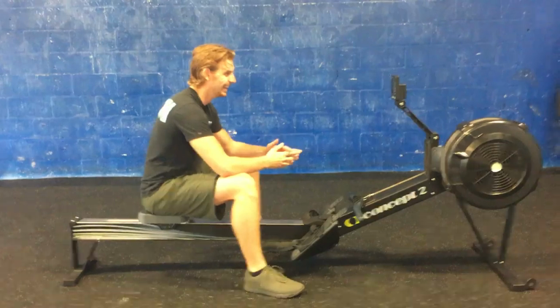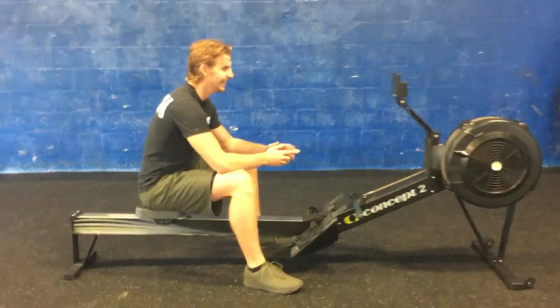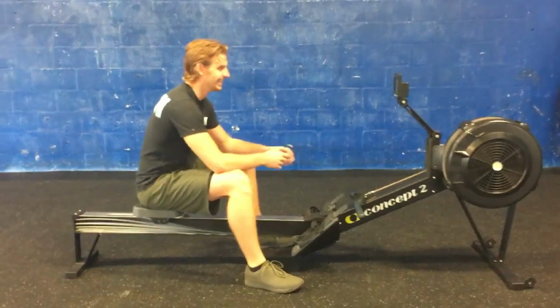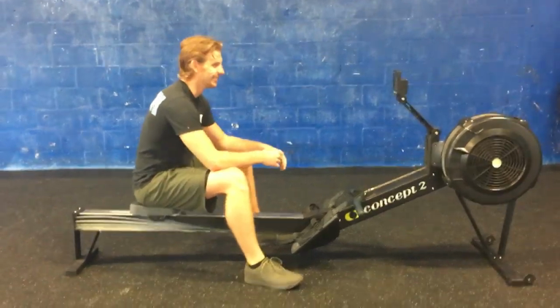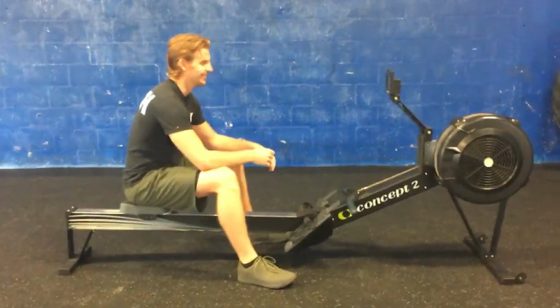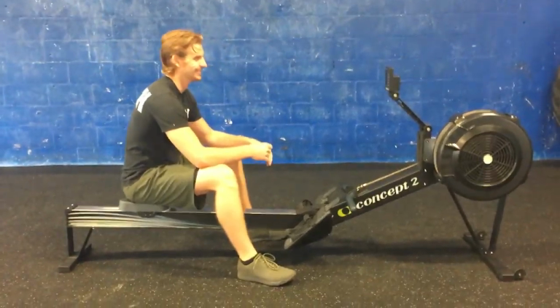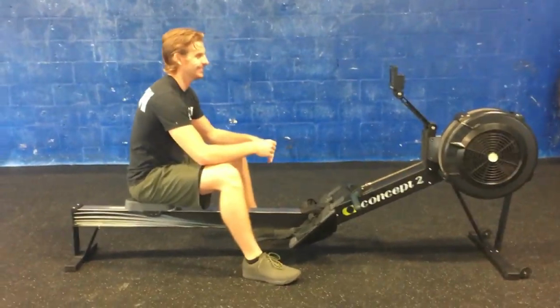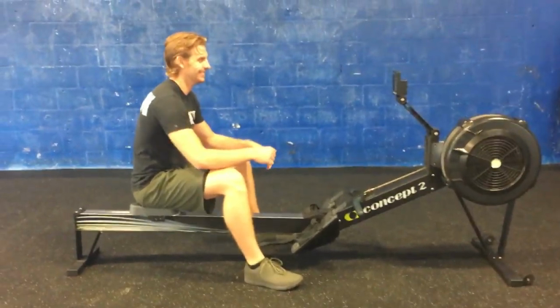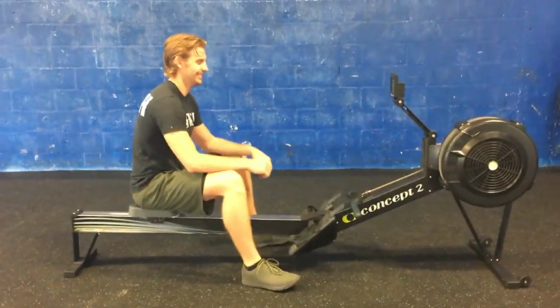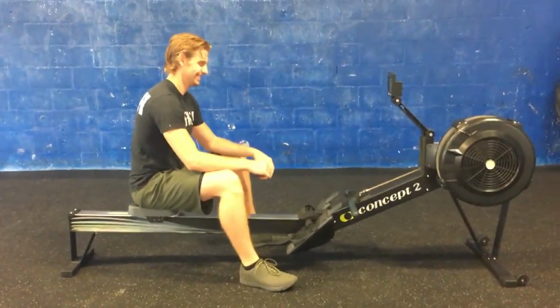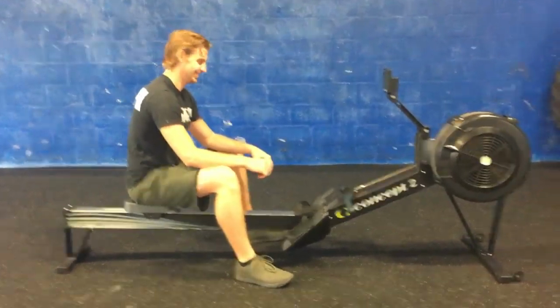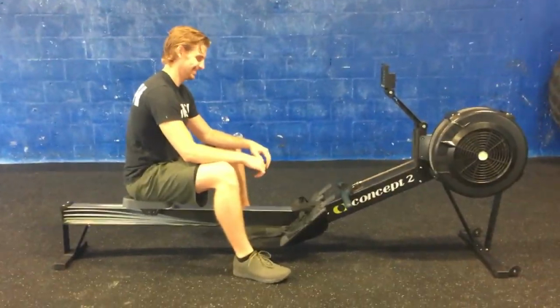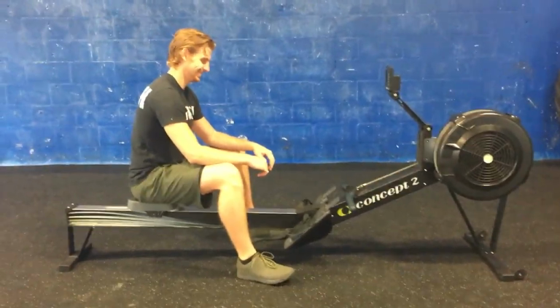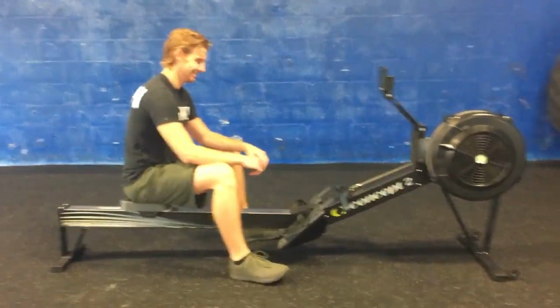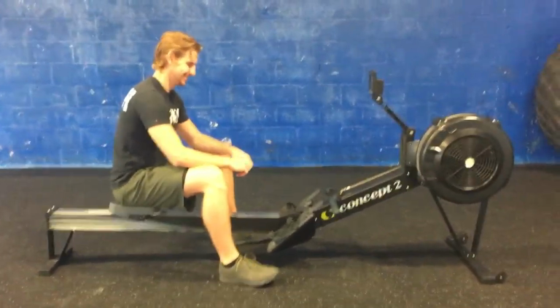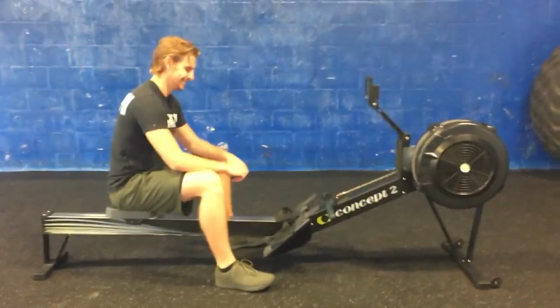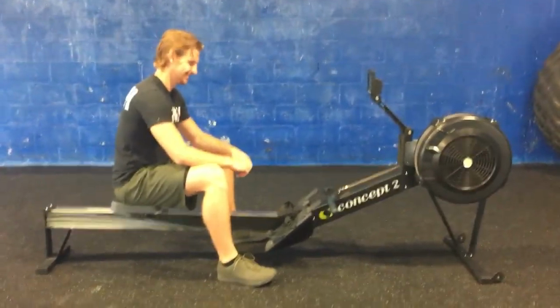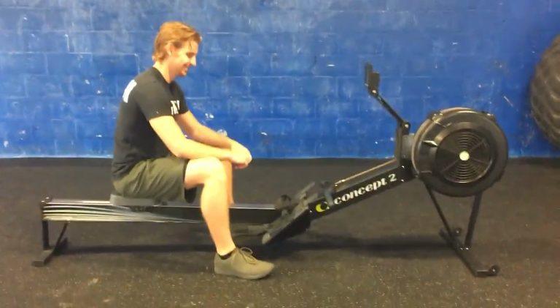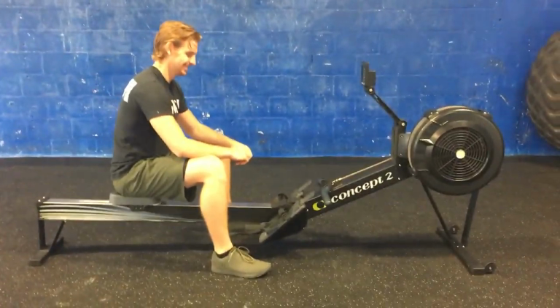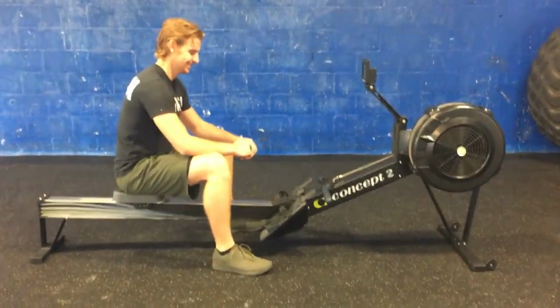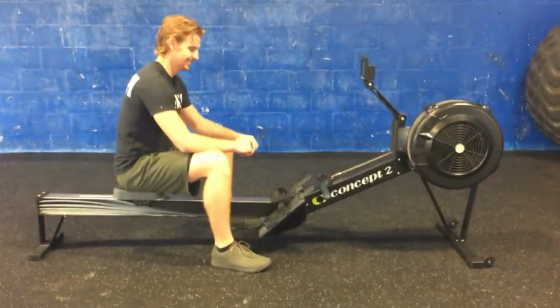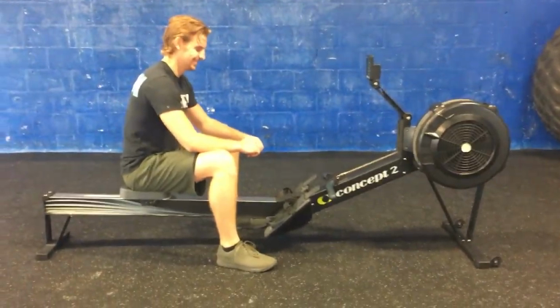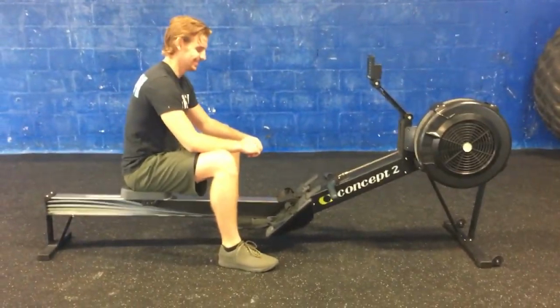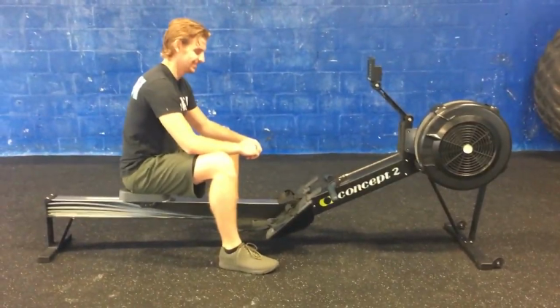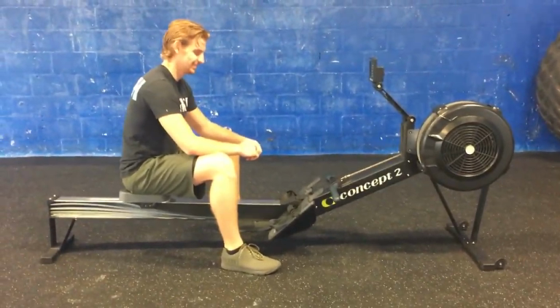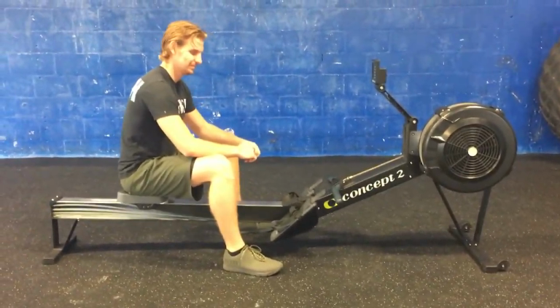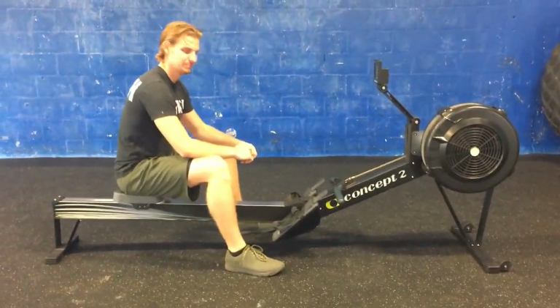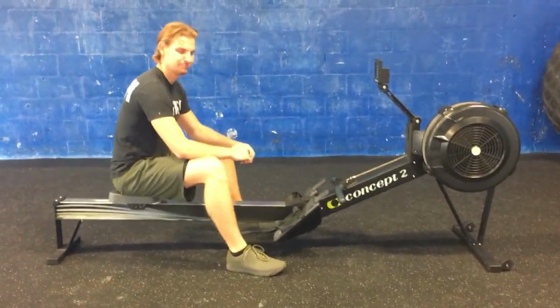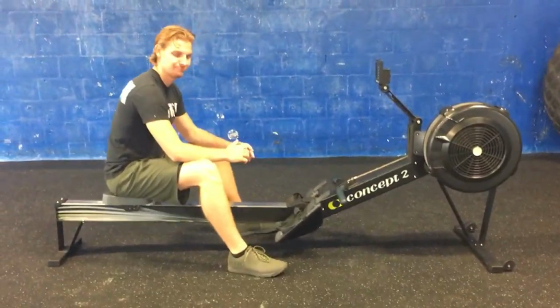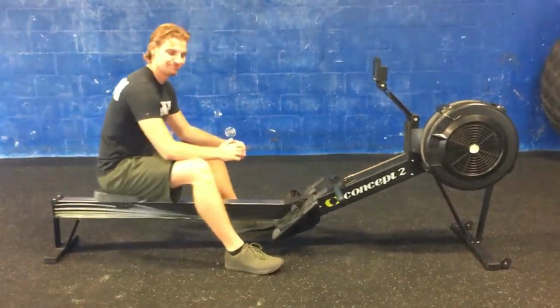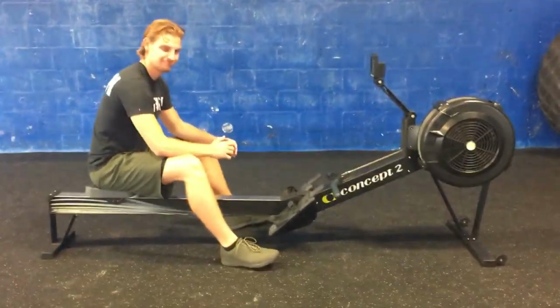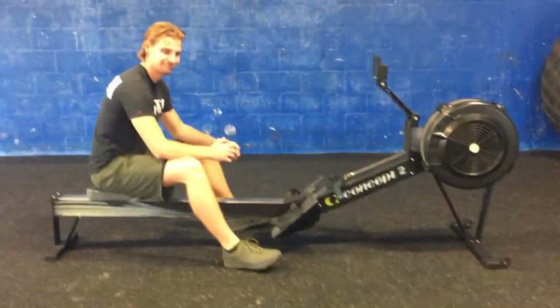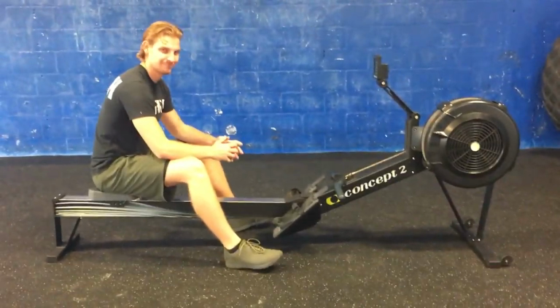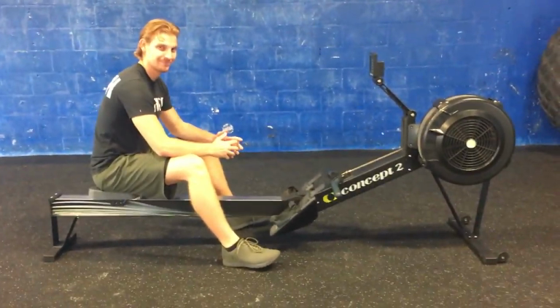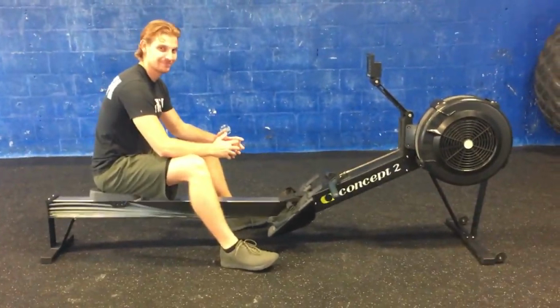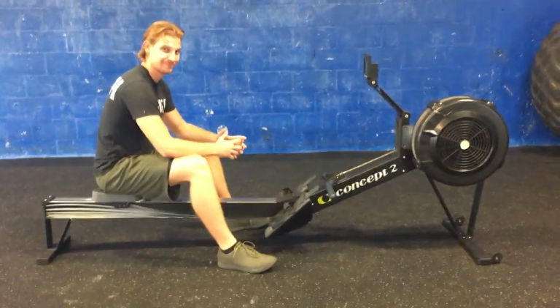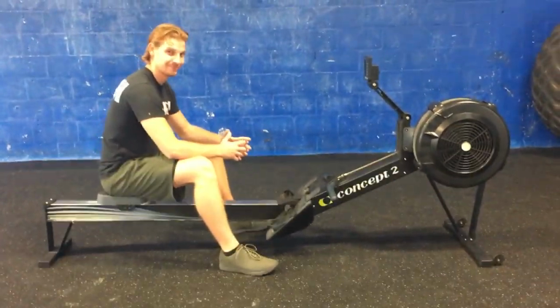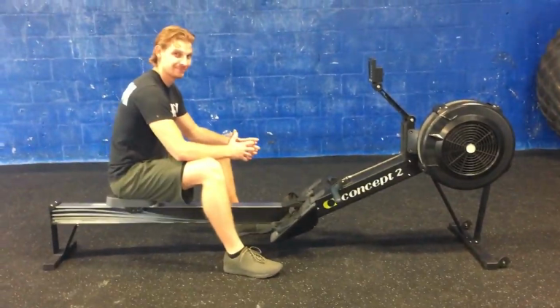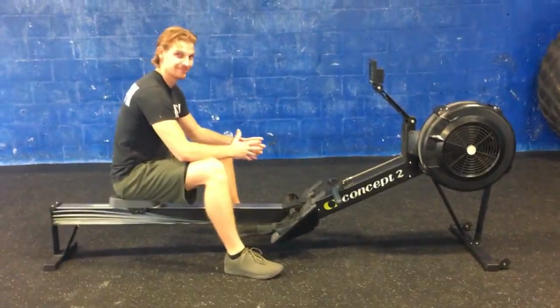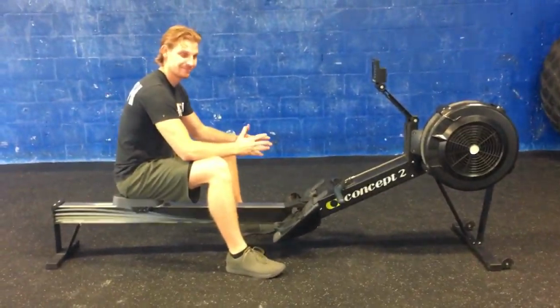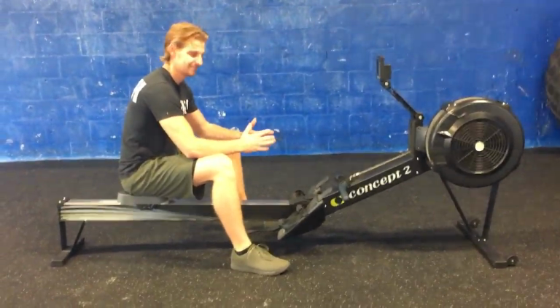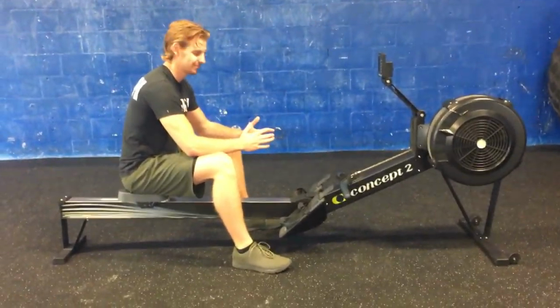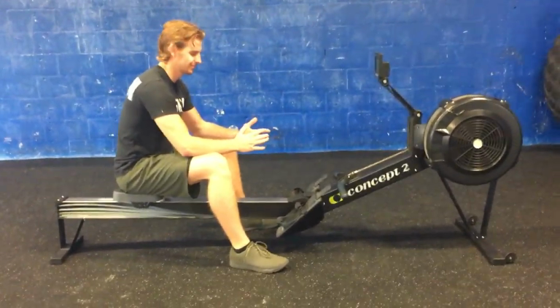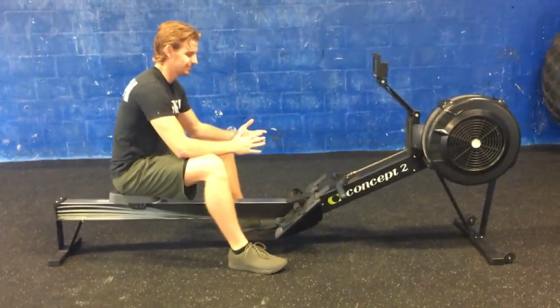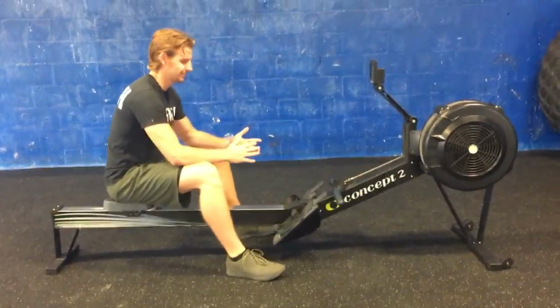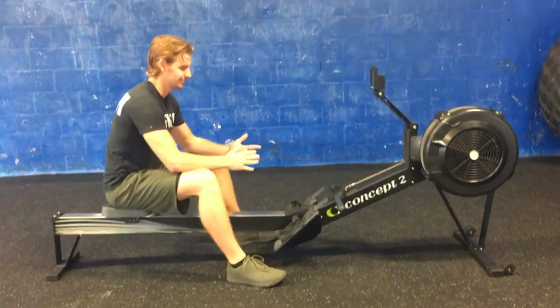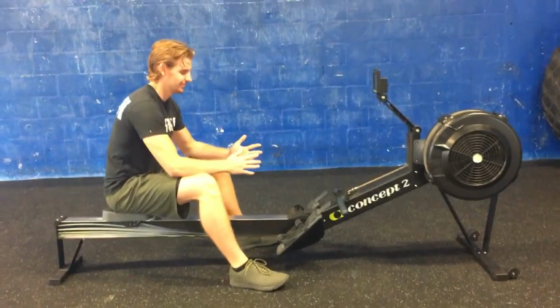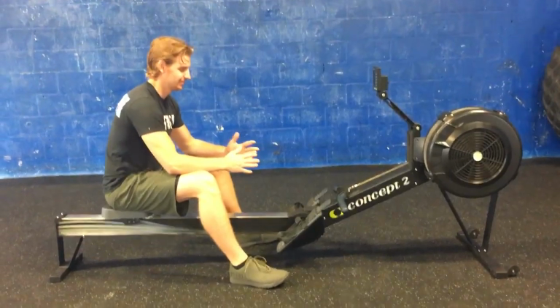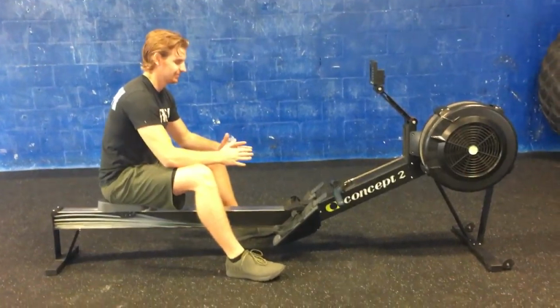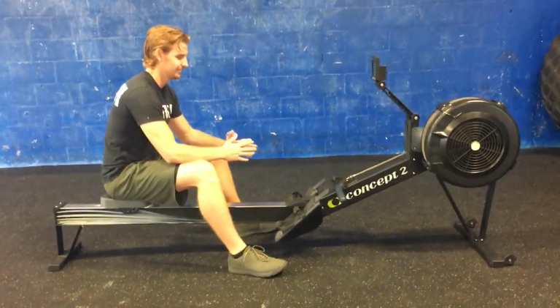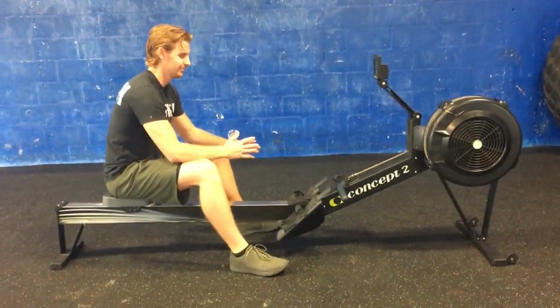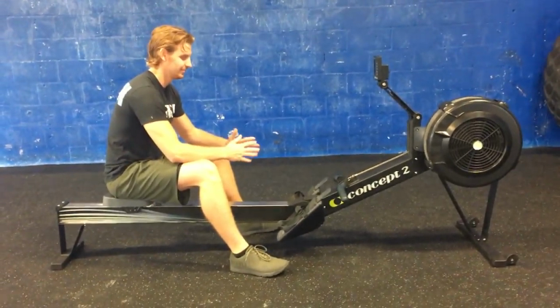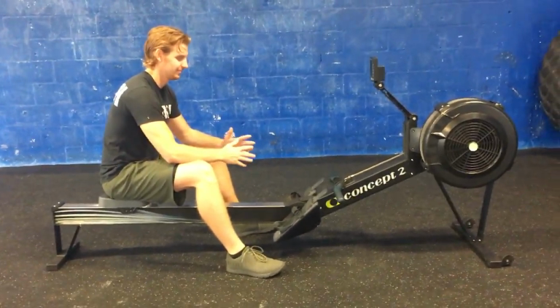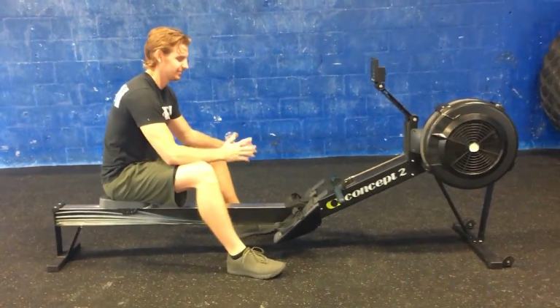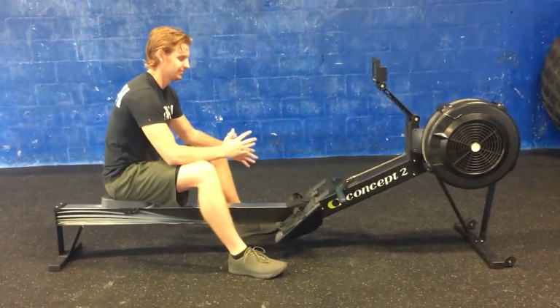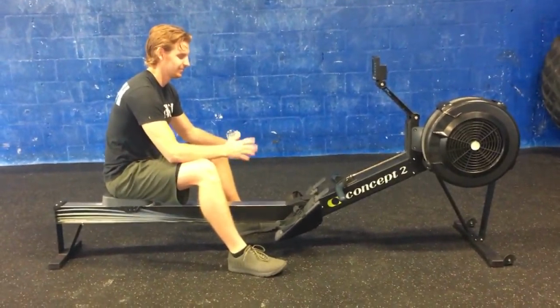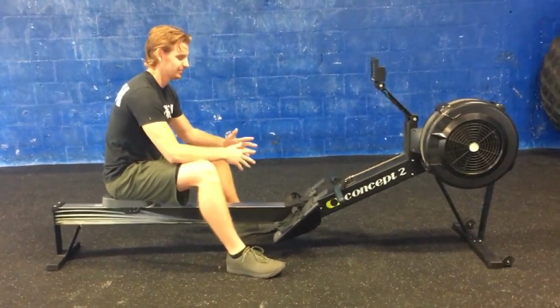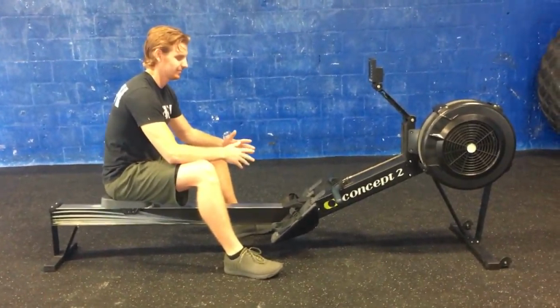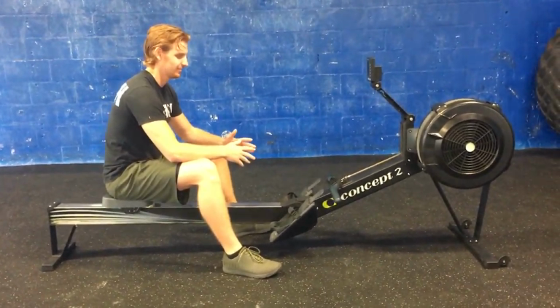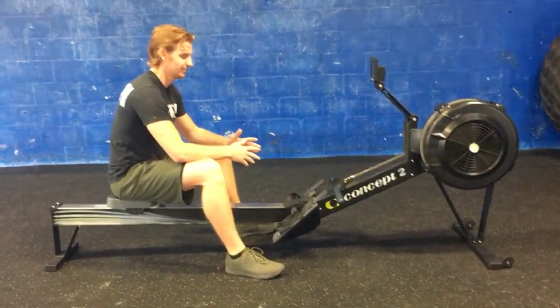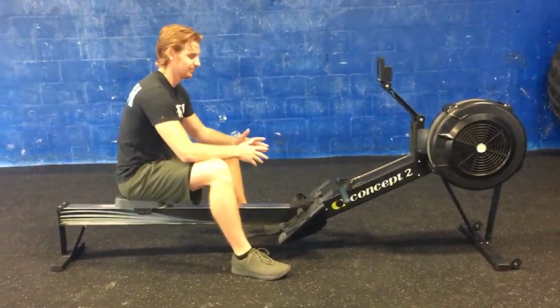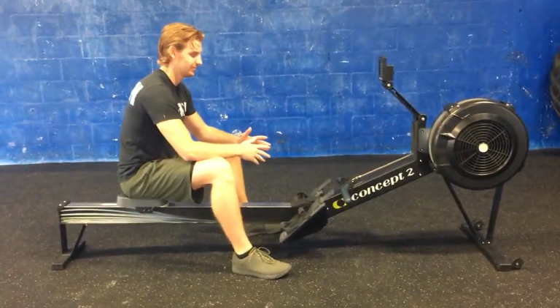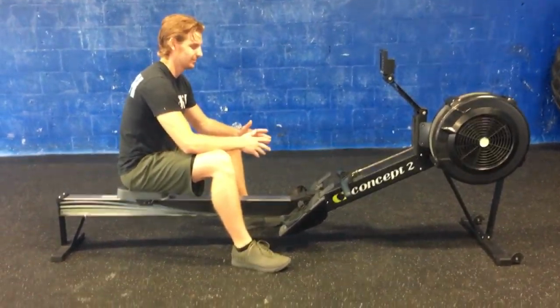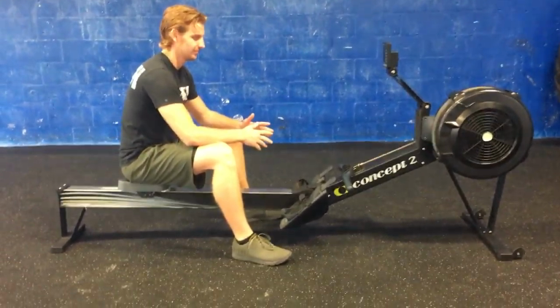Alright guys, Hugh Deerfield Beach here. We got the Concept2 rowers, we're going to give you a little Rowing 101 today because we have a sprint relay.